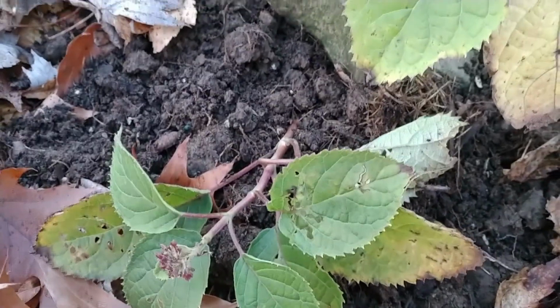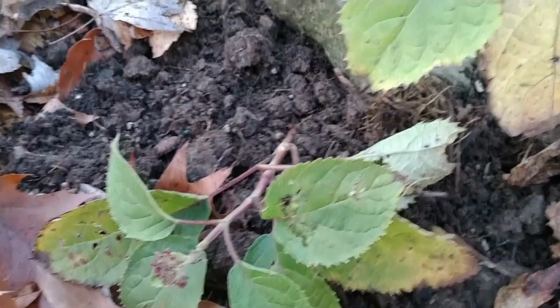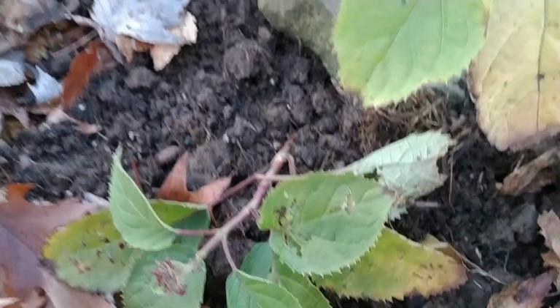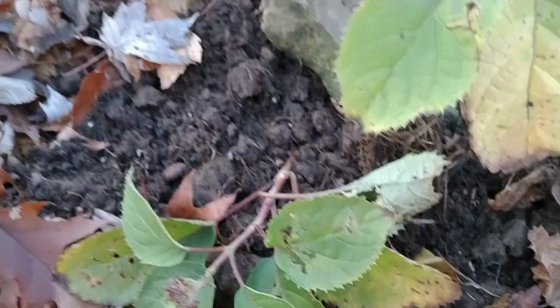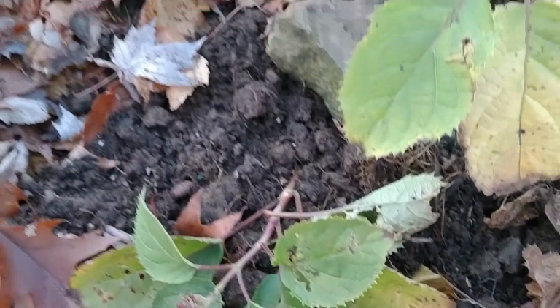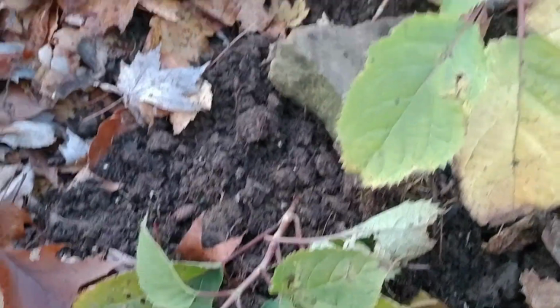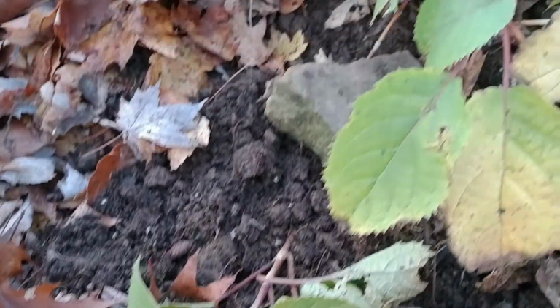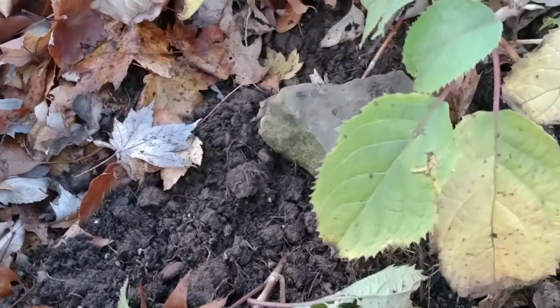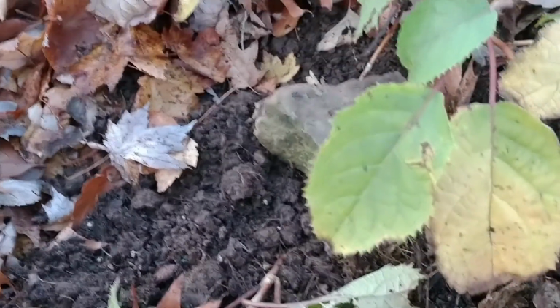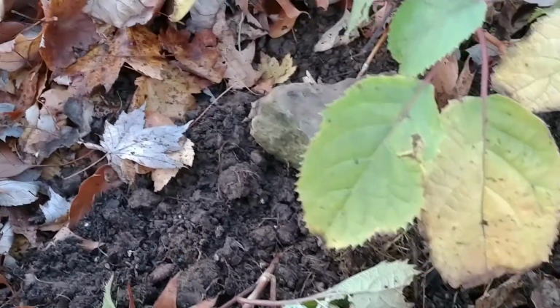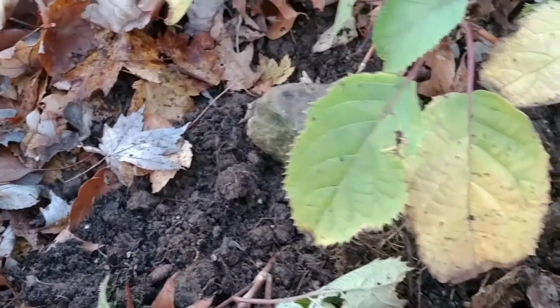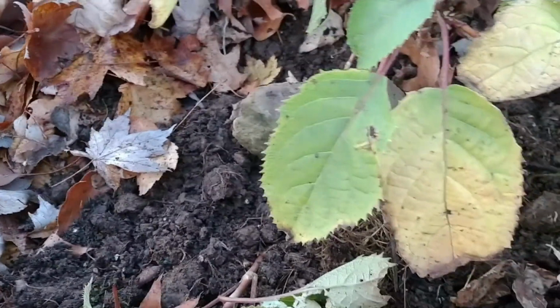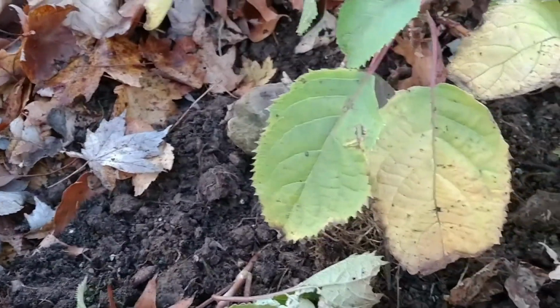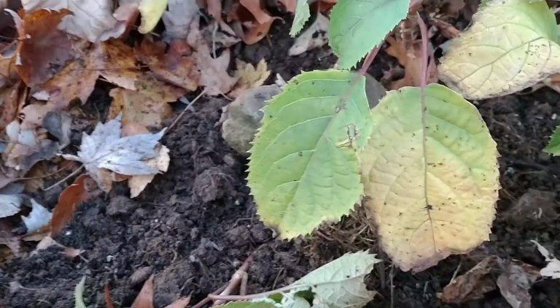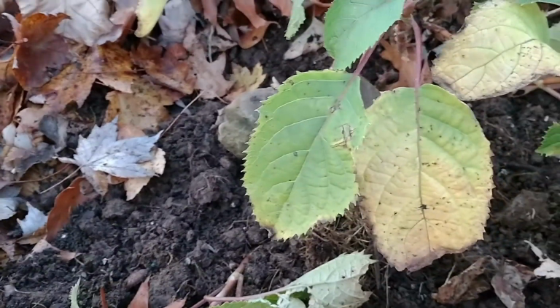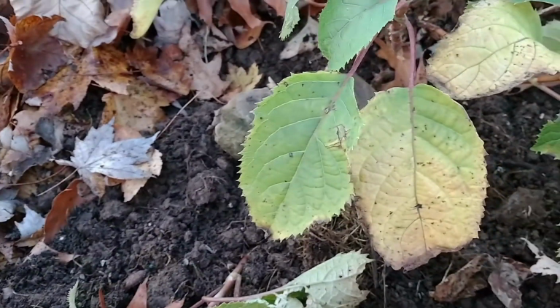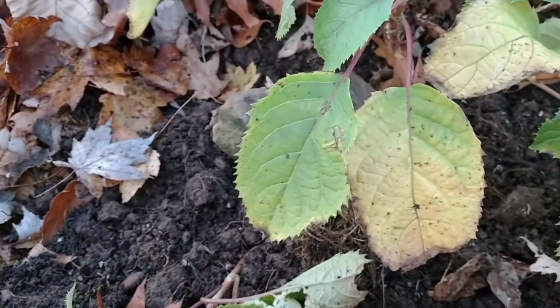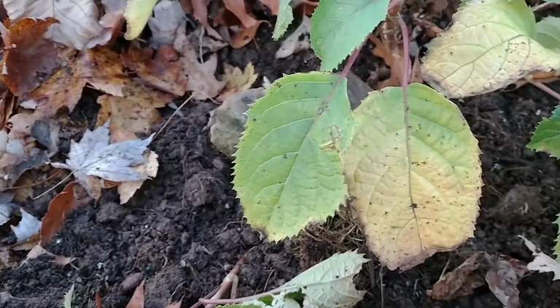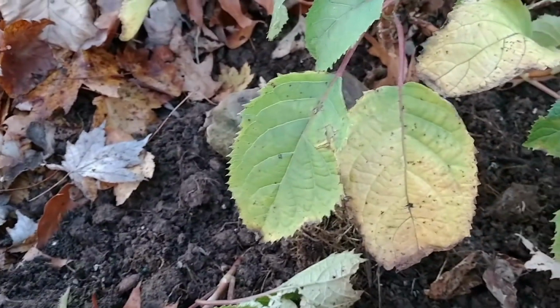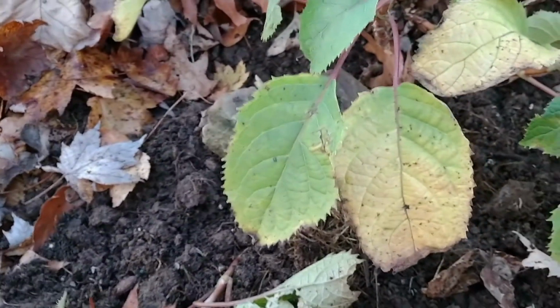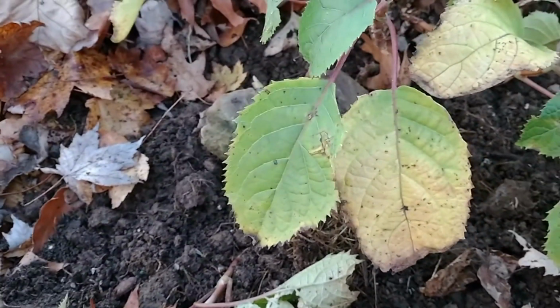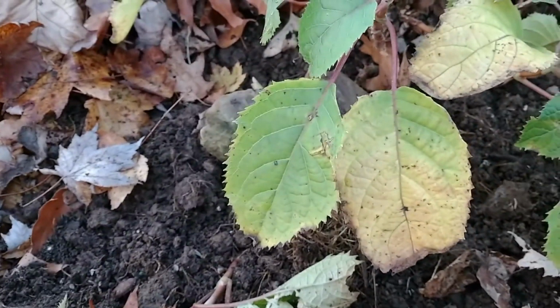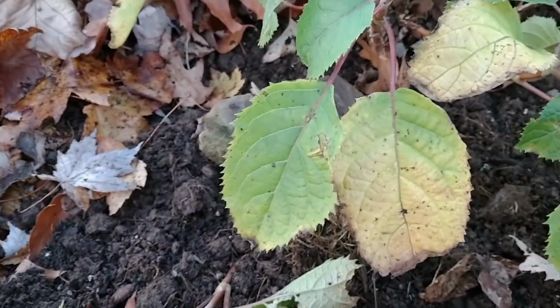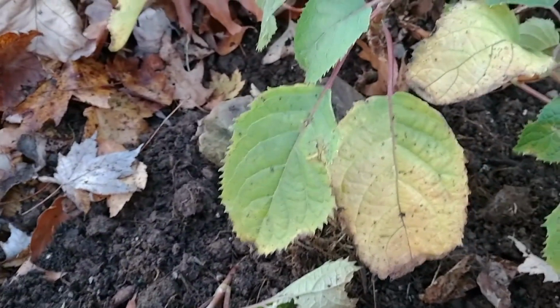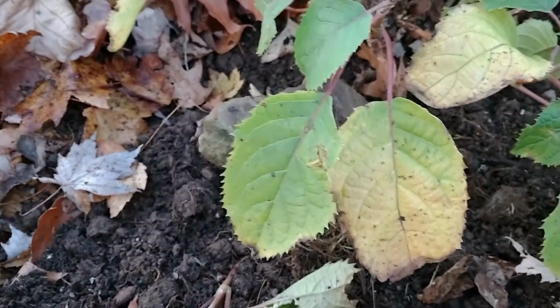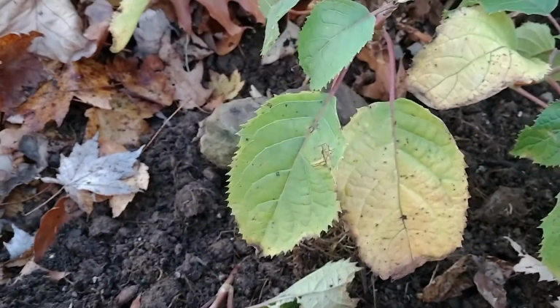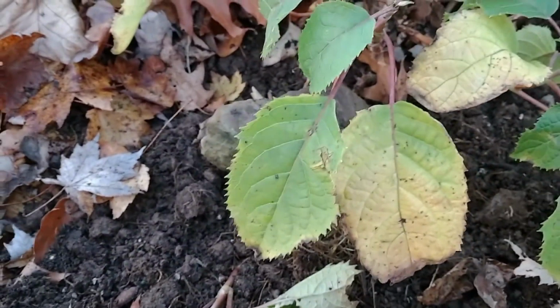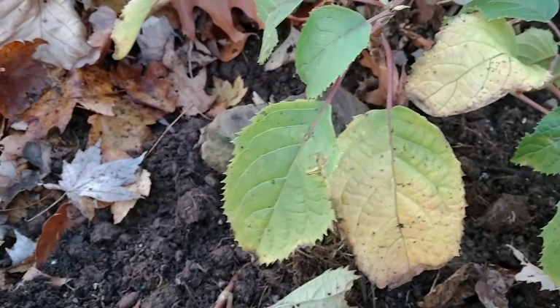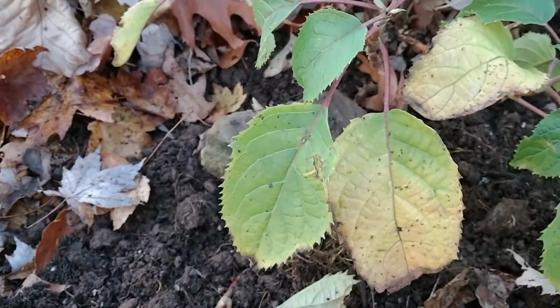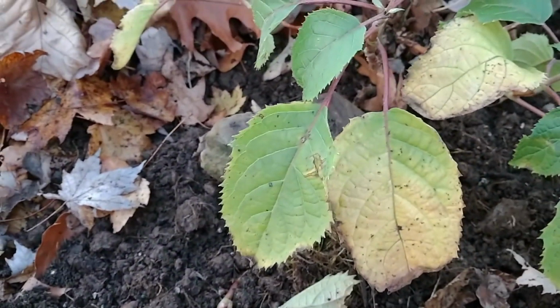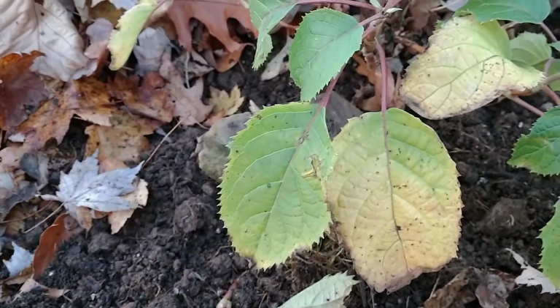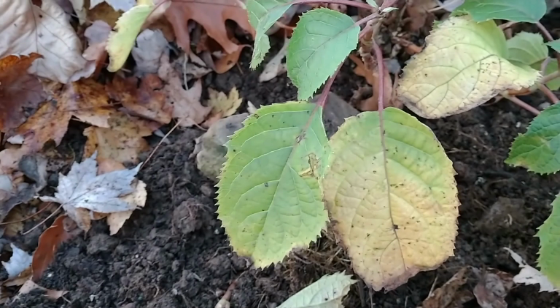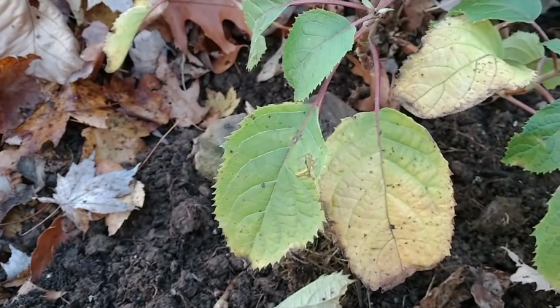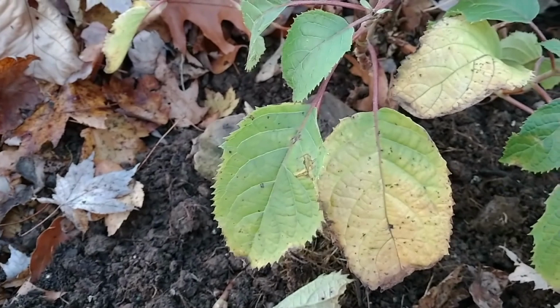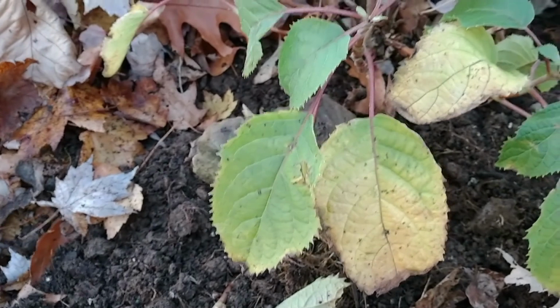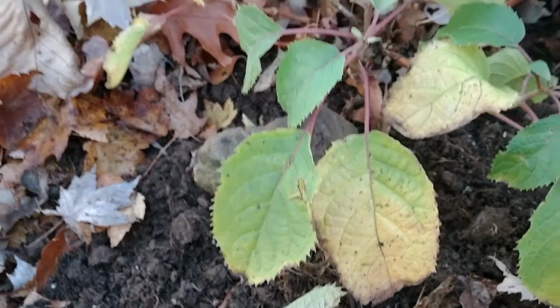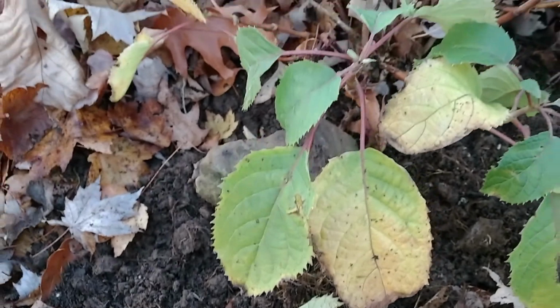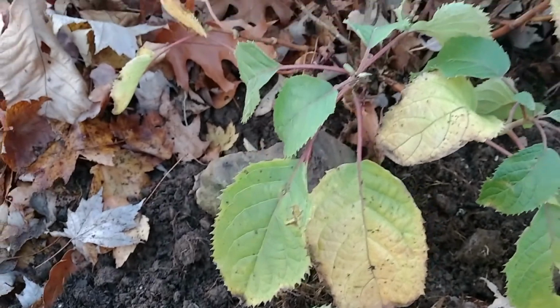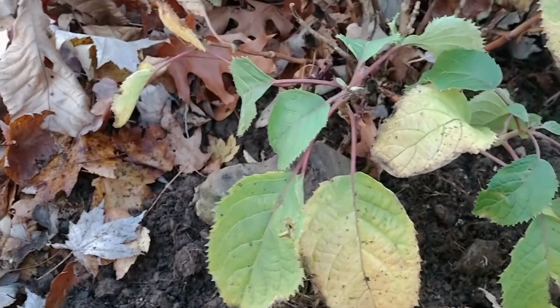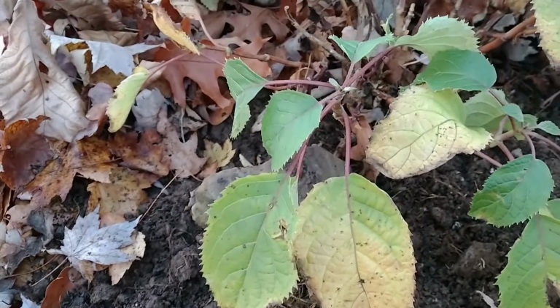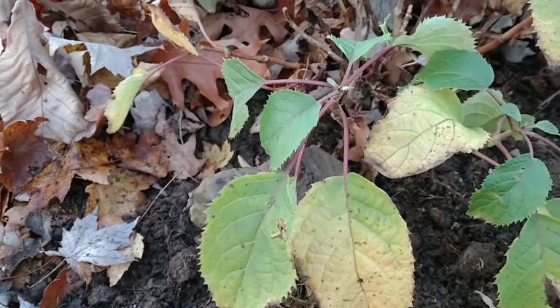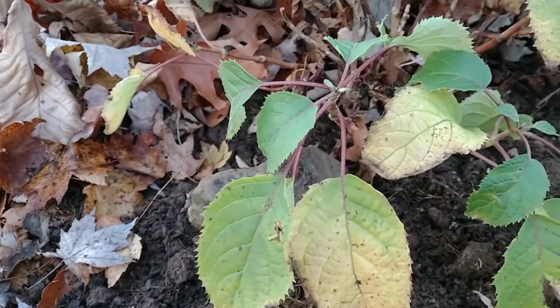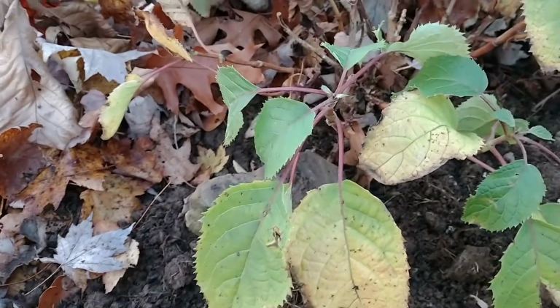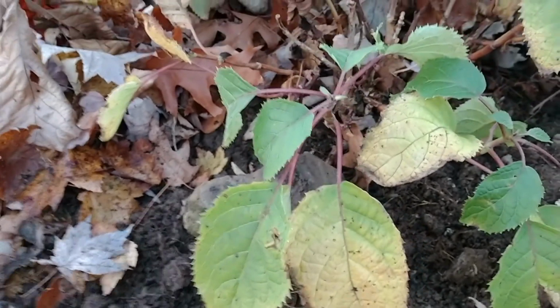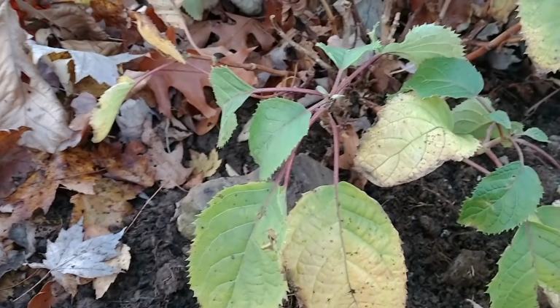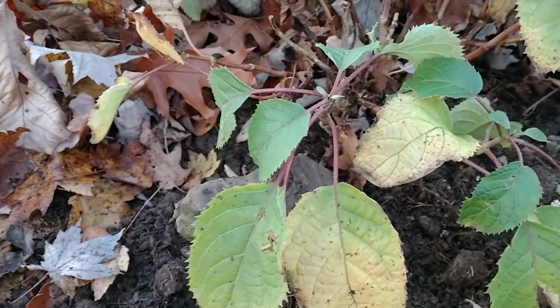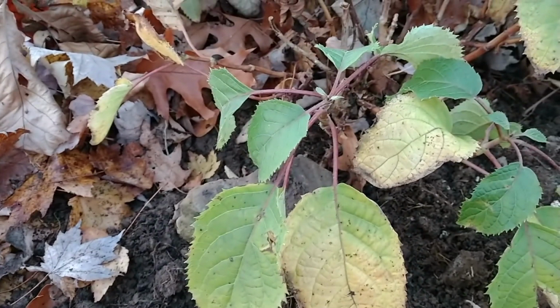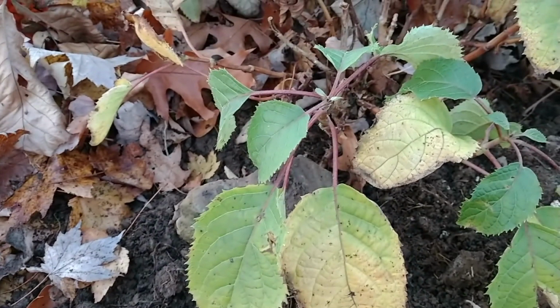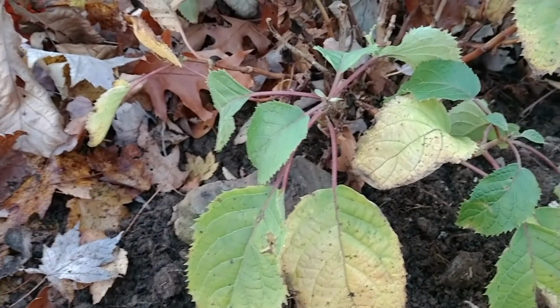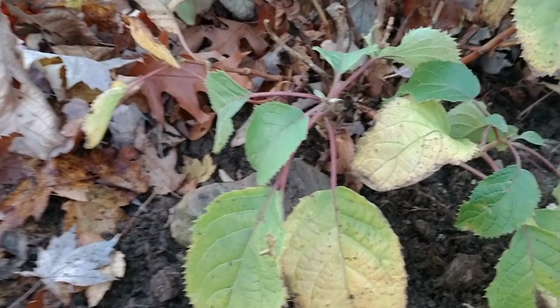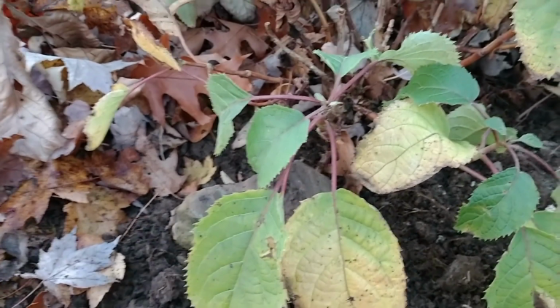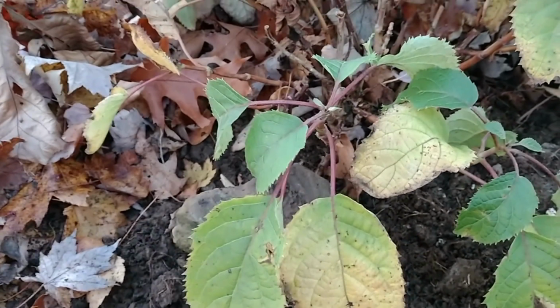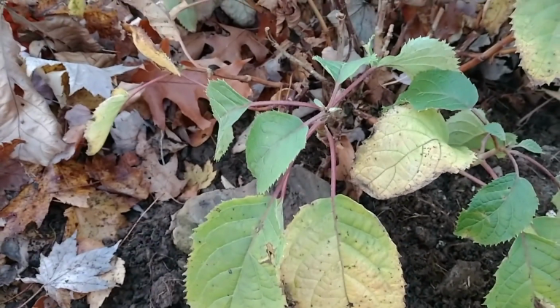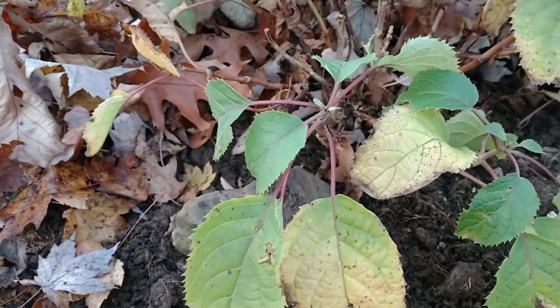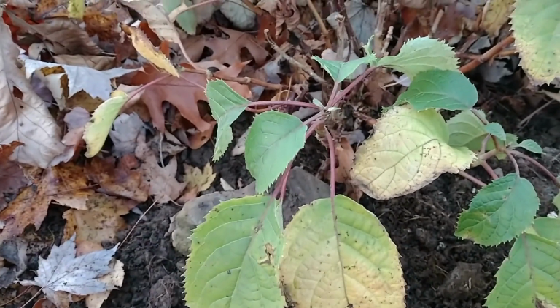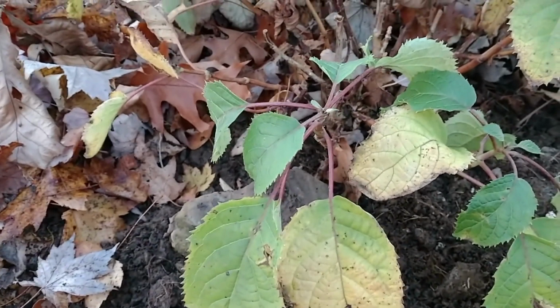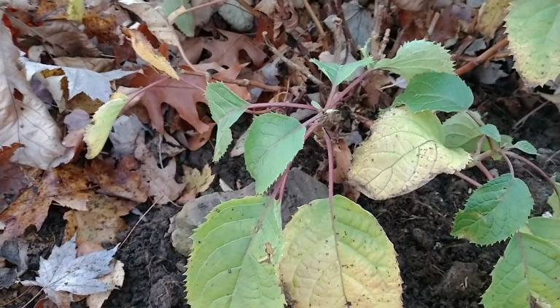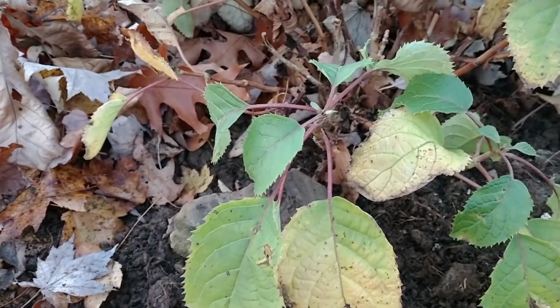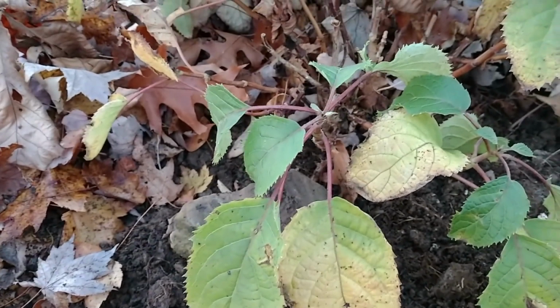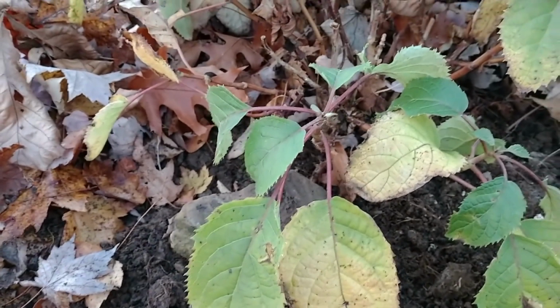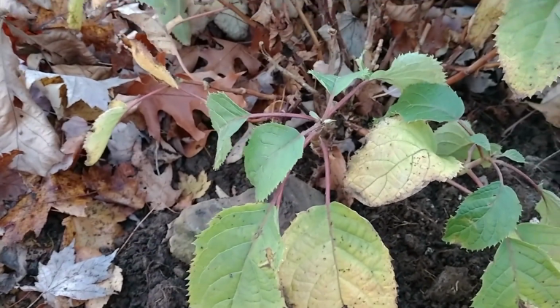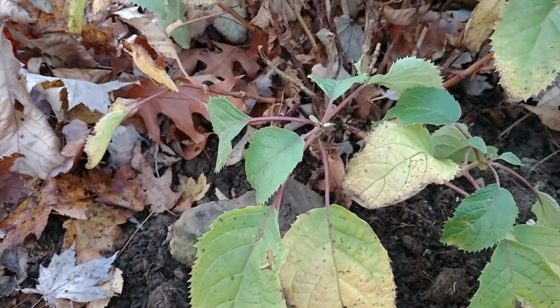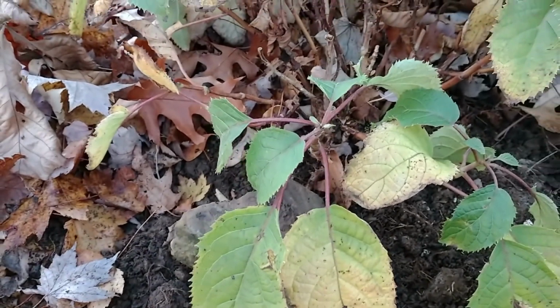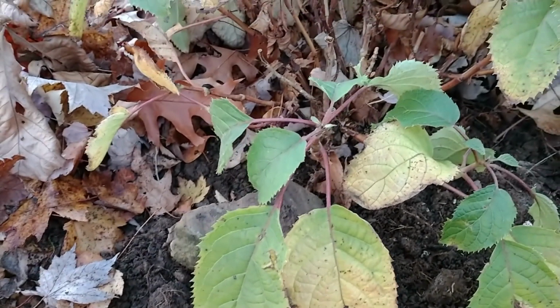I'm going to pause this video for a second and go up to this ninebark to show you how to do it there. I think it's going to be a little bit easier to see since there's no leaves on it.